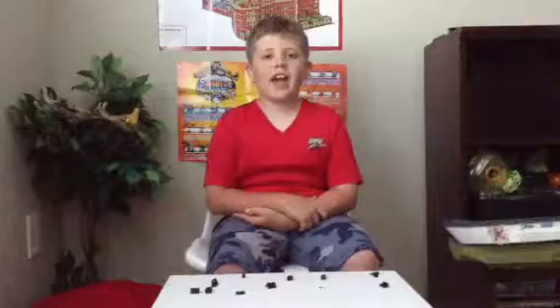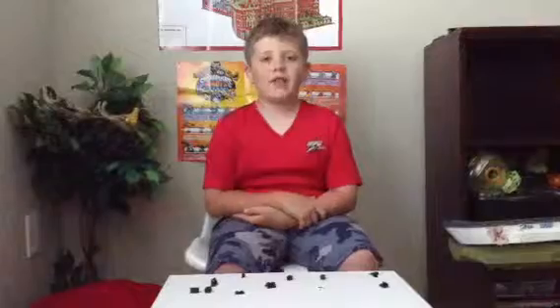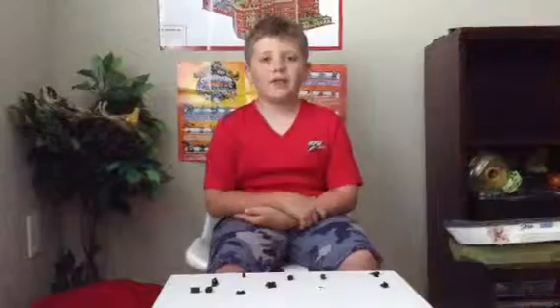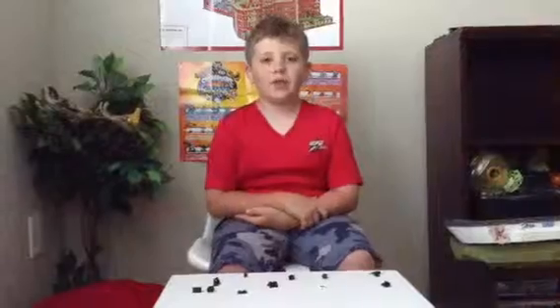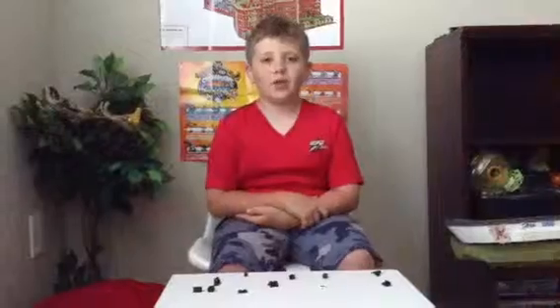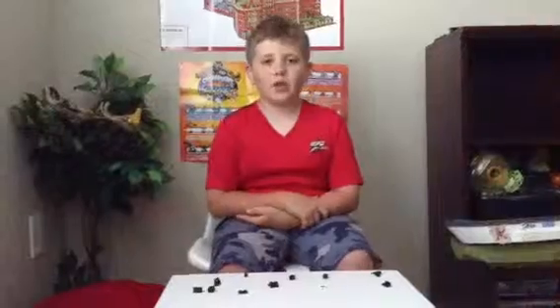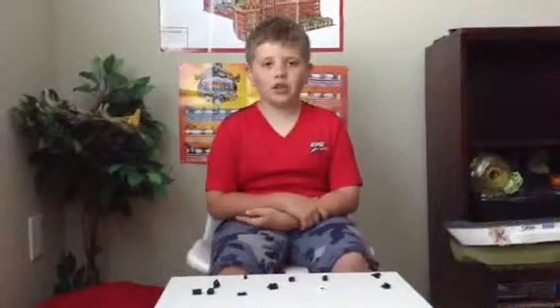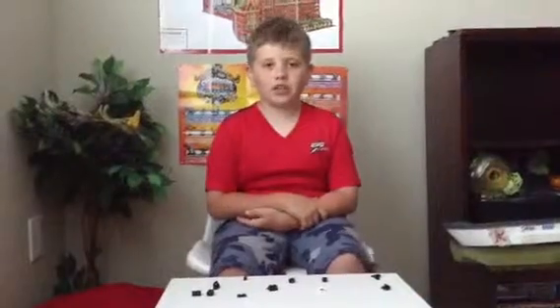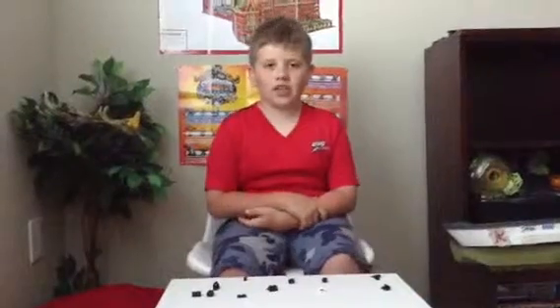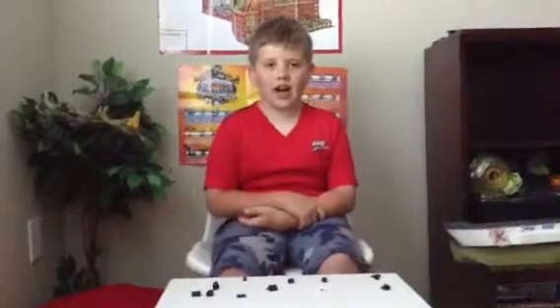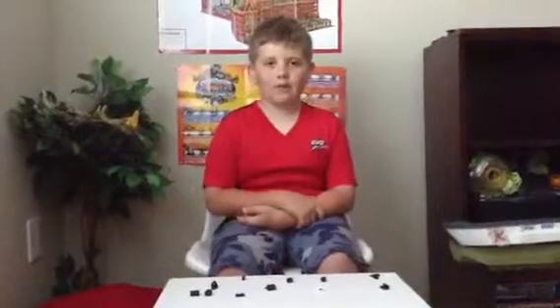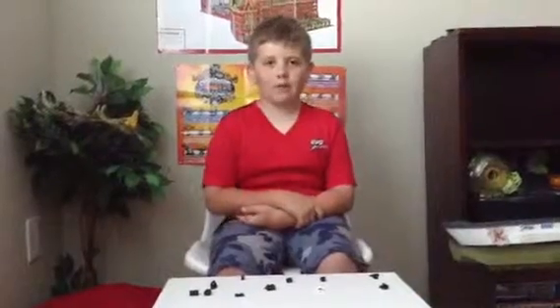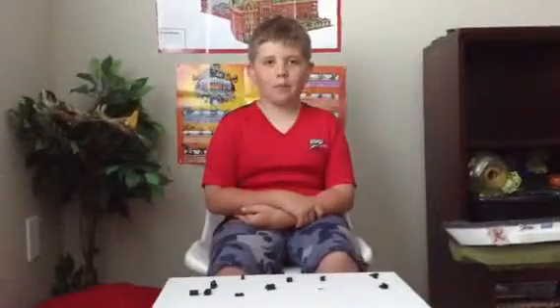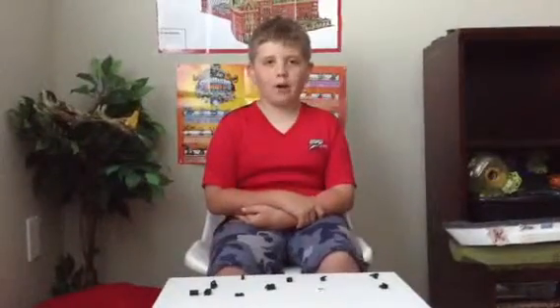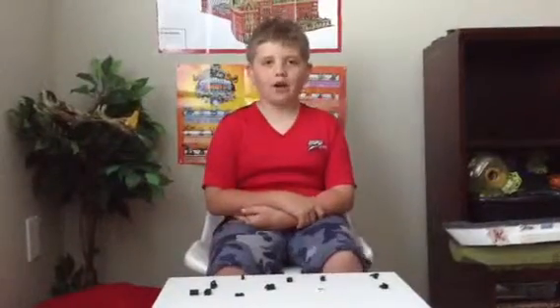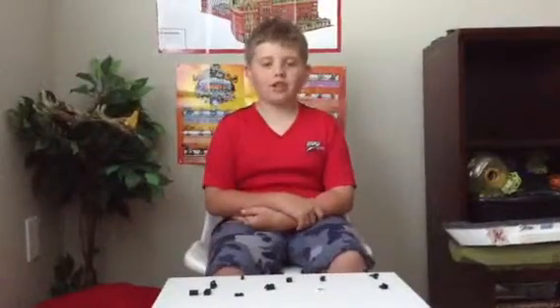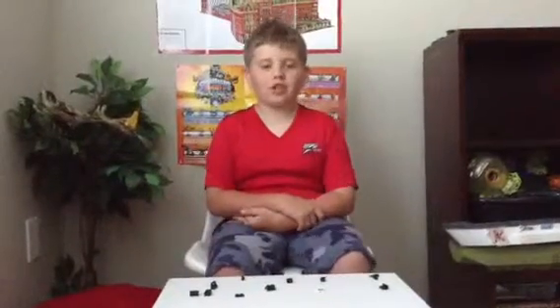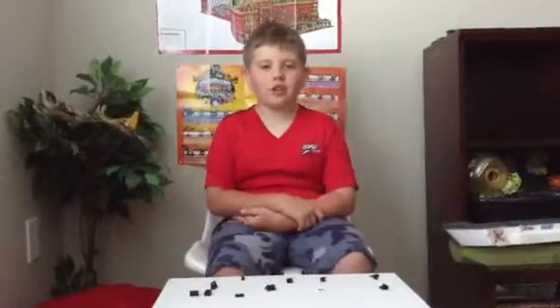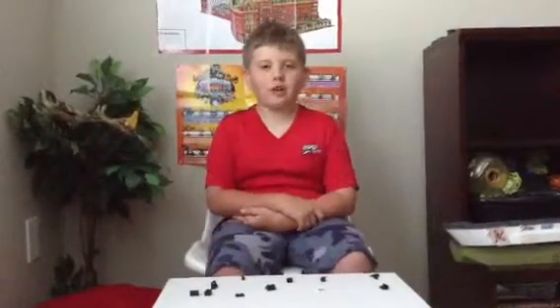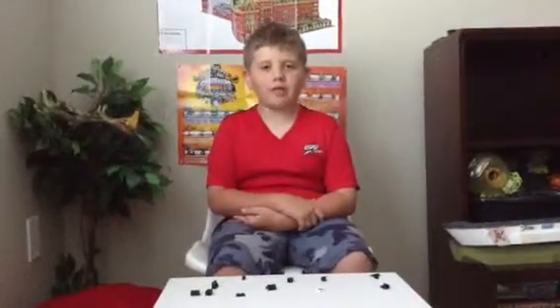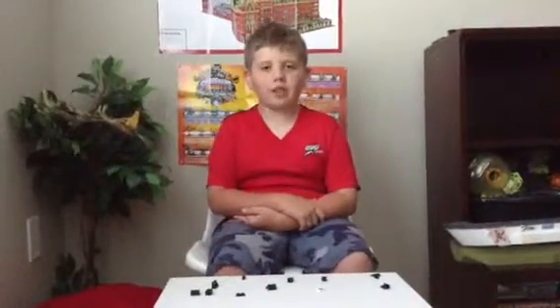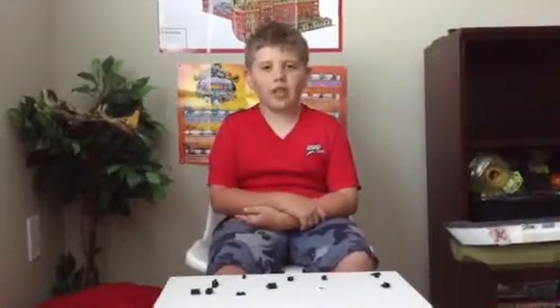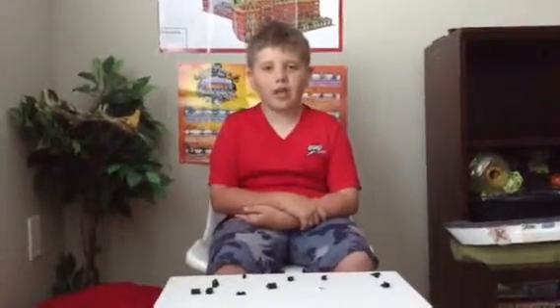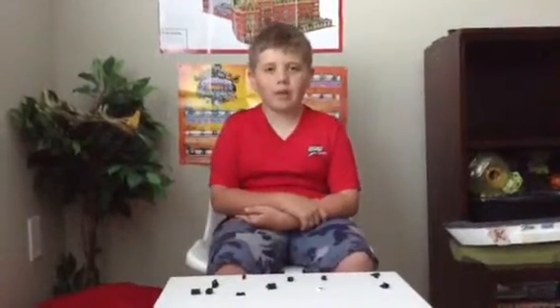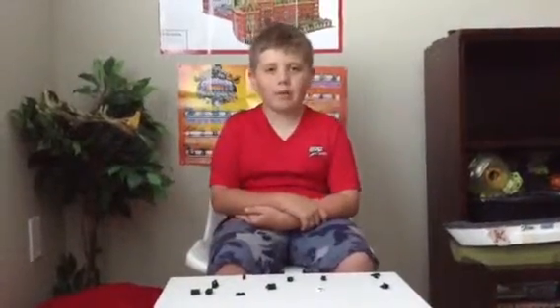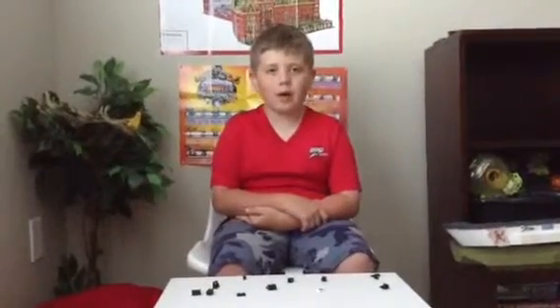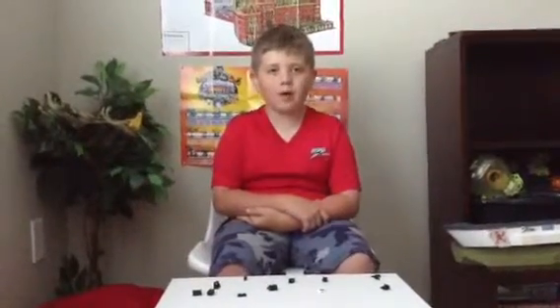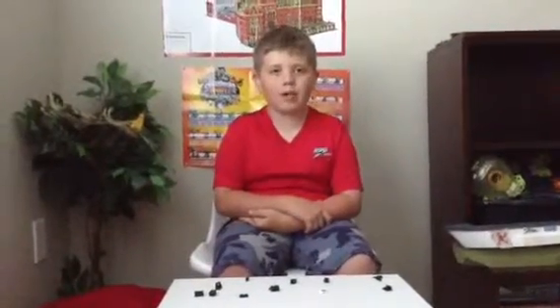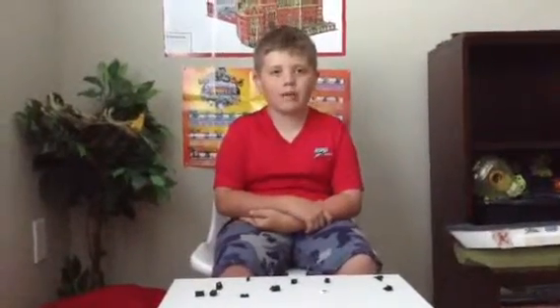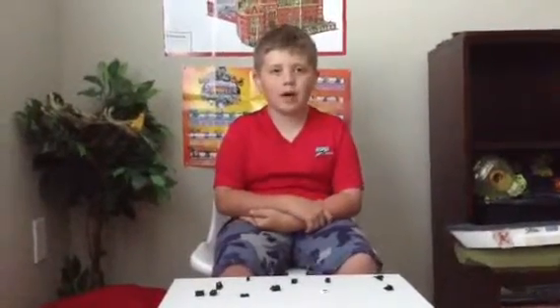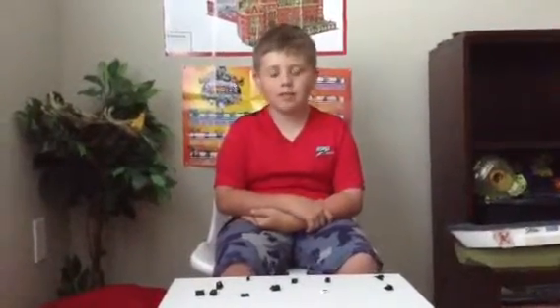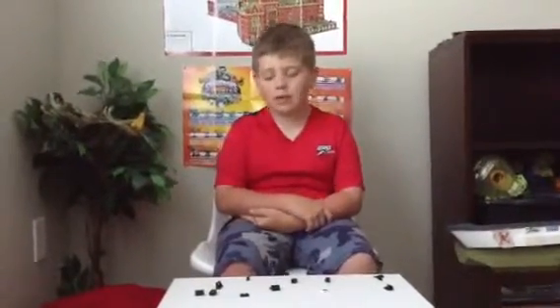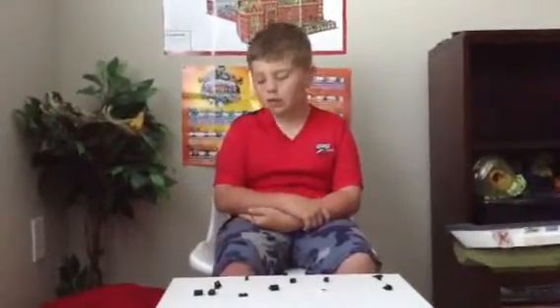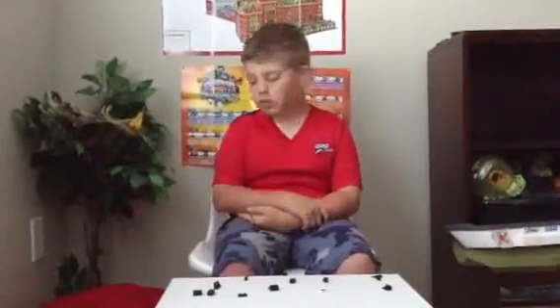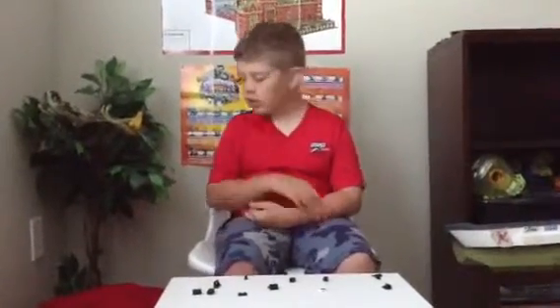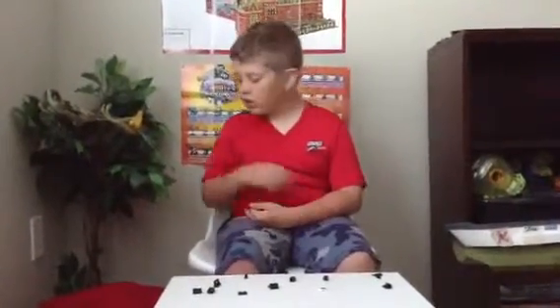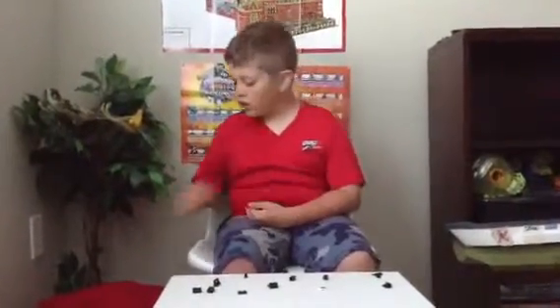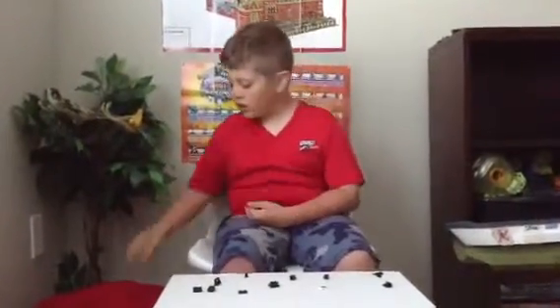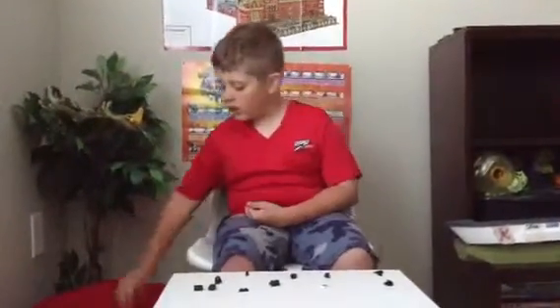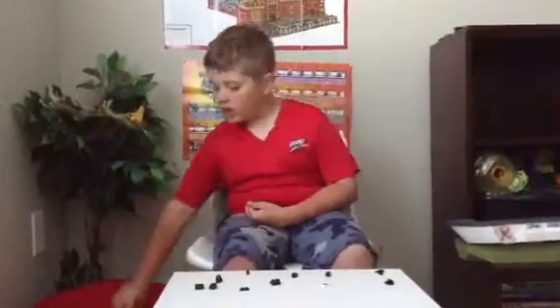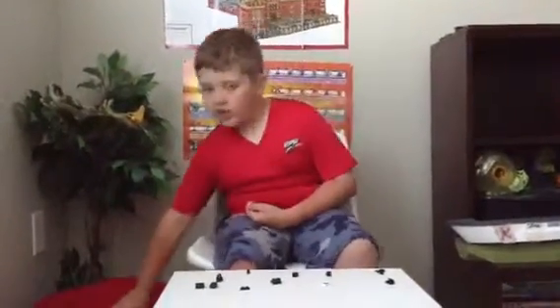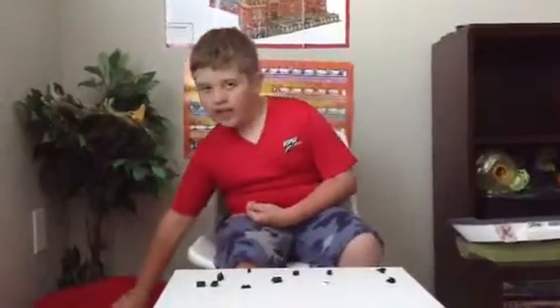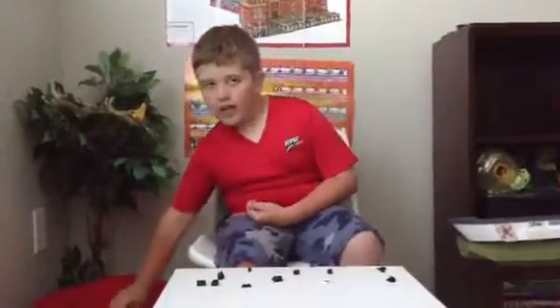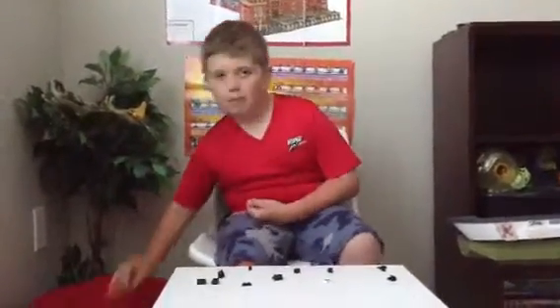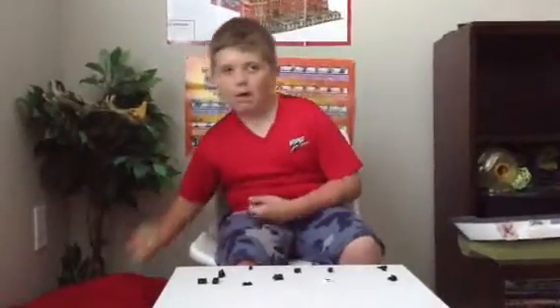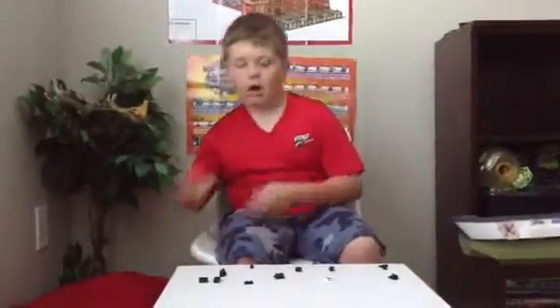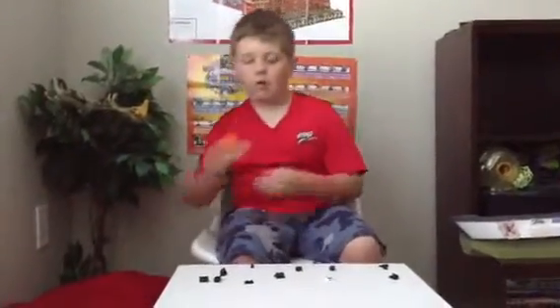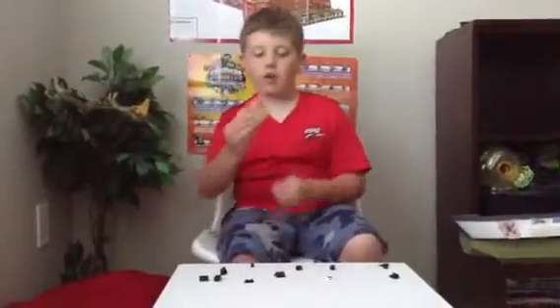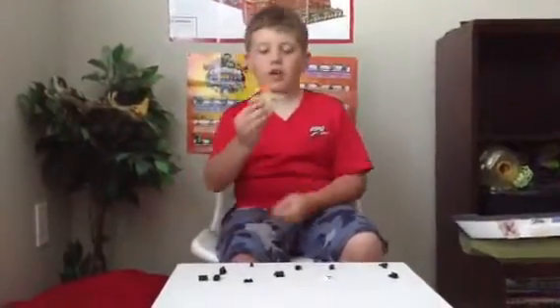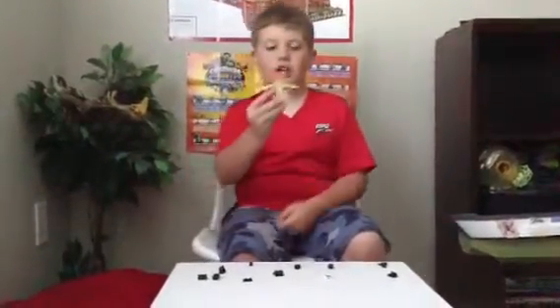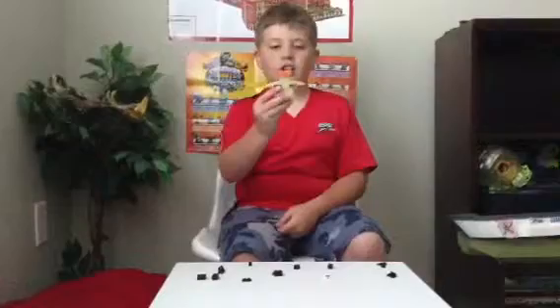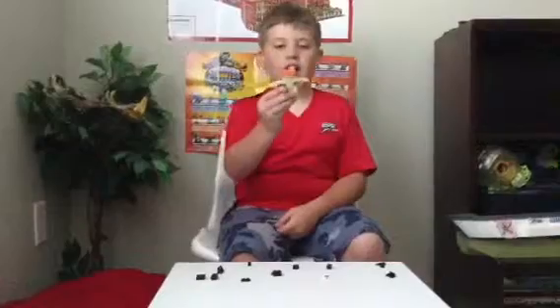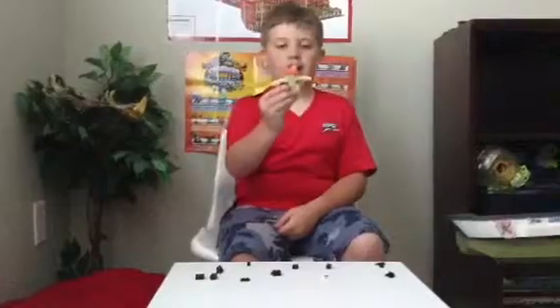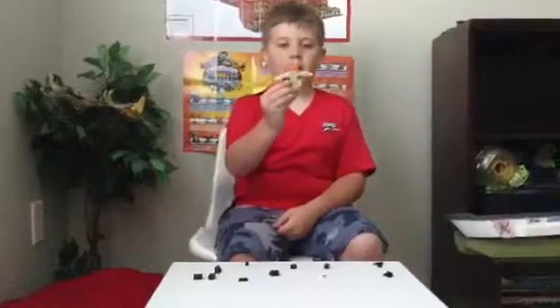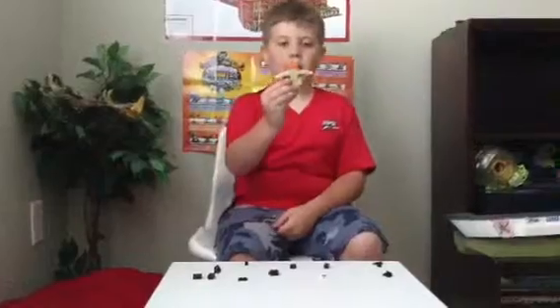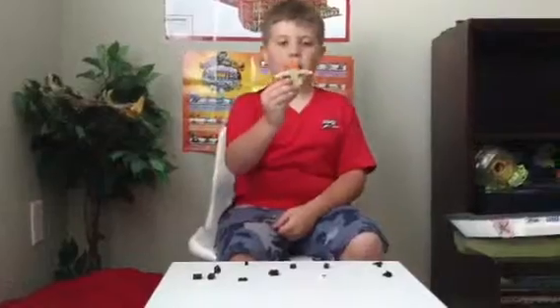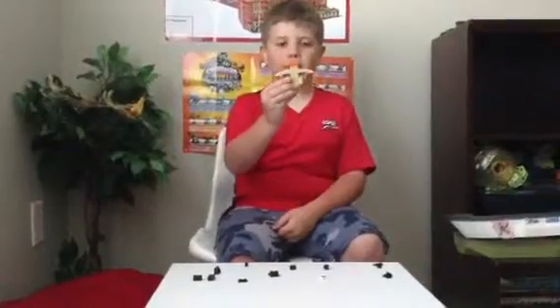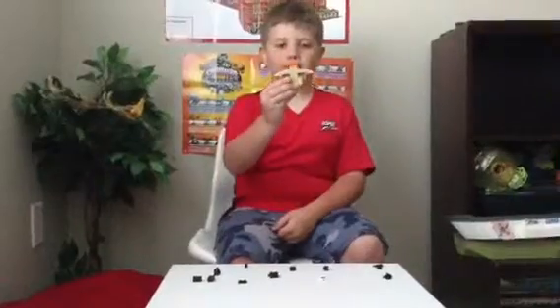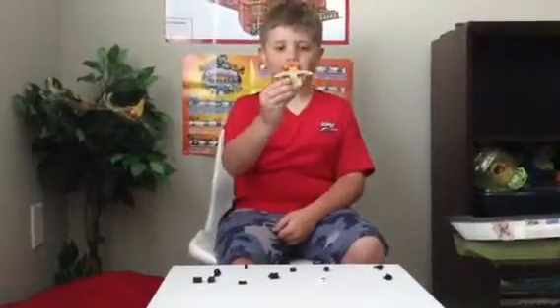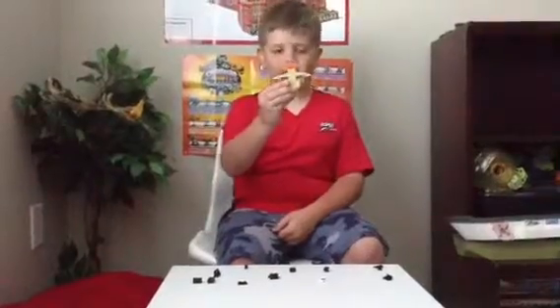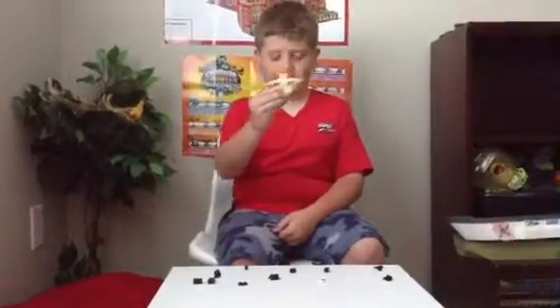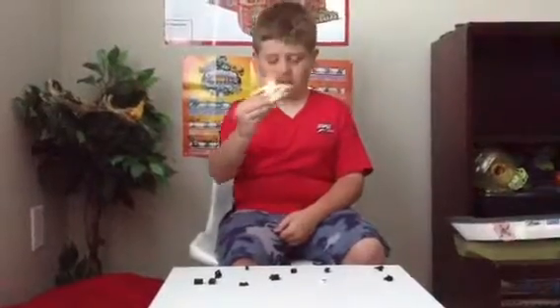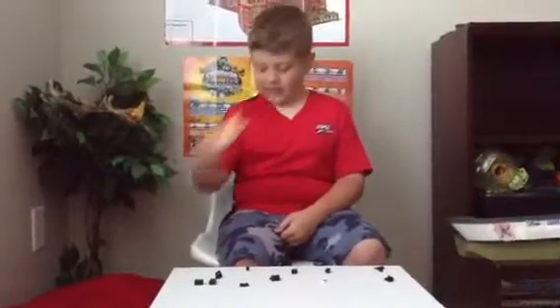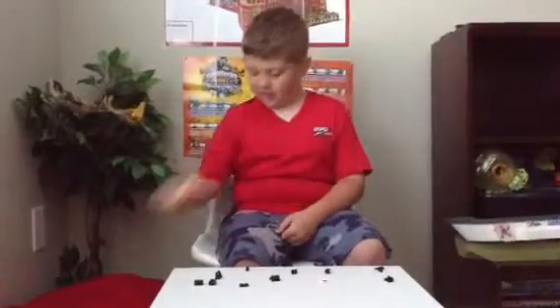Hey viewers, time for part two of the Lego Pokemon building. Check out part one on how to build the Victini.